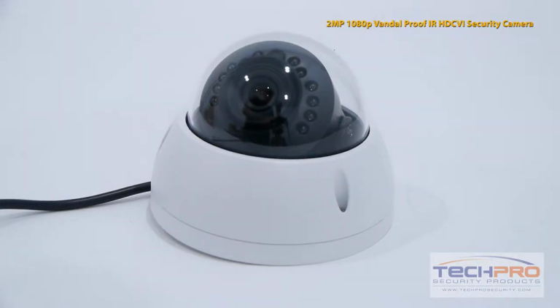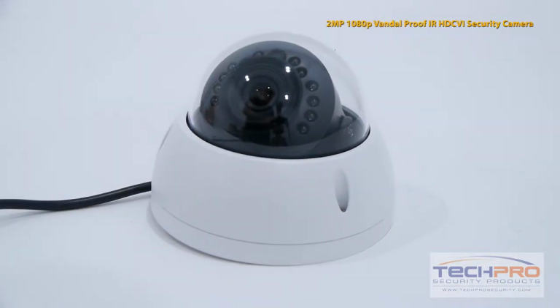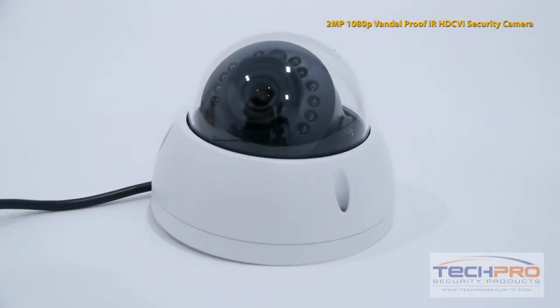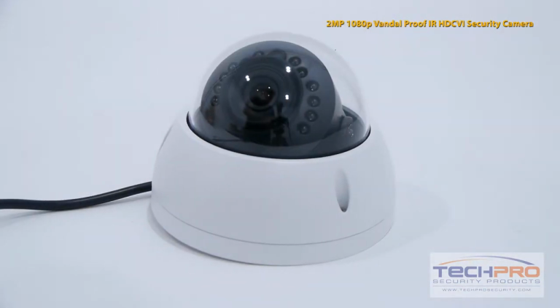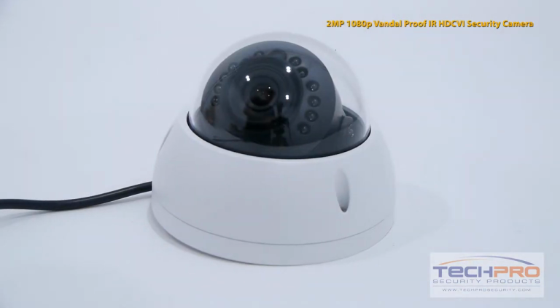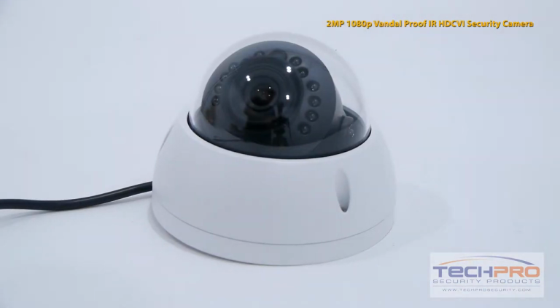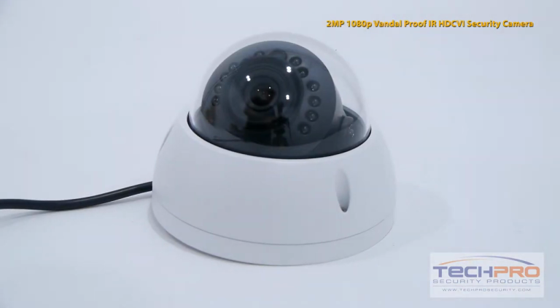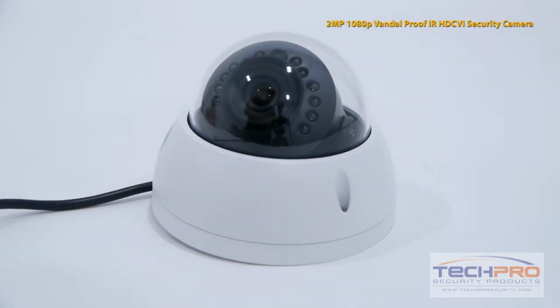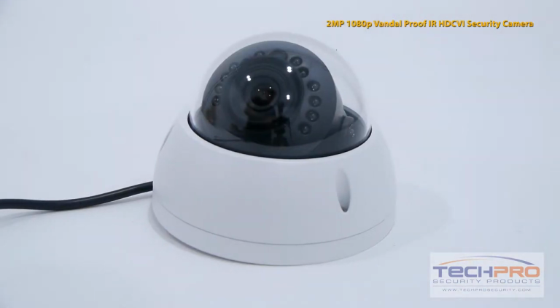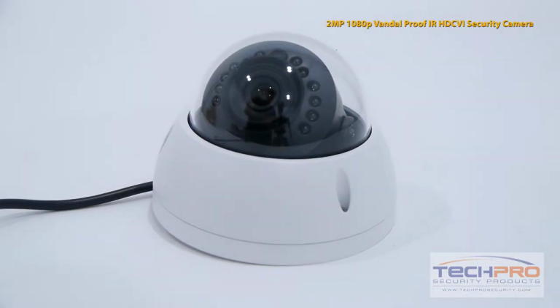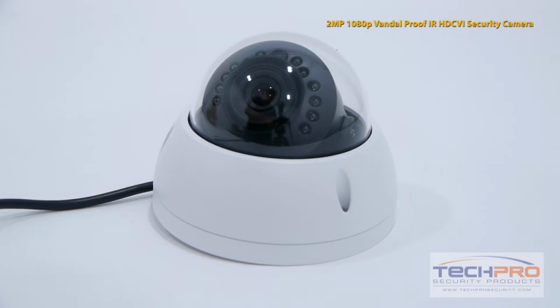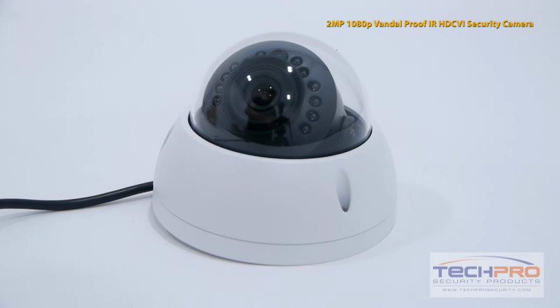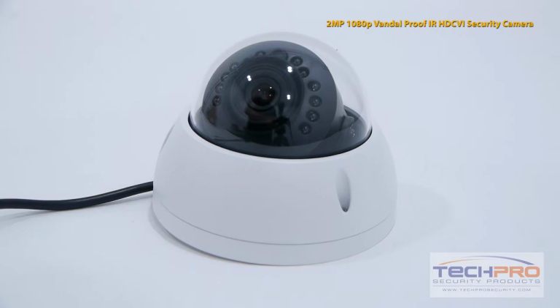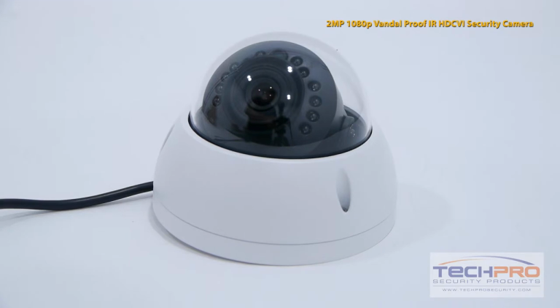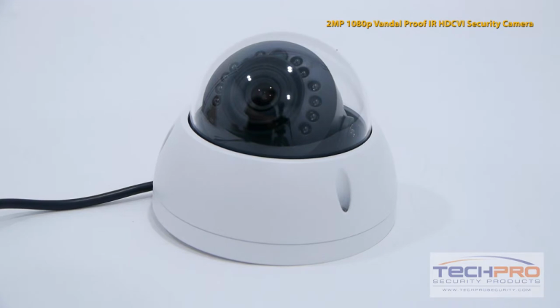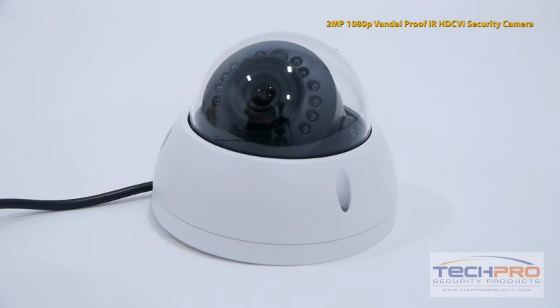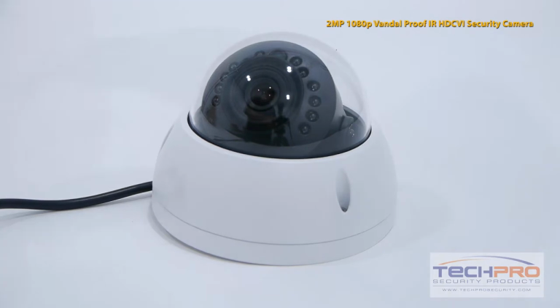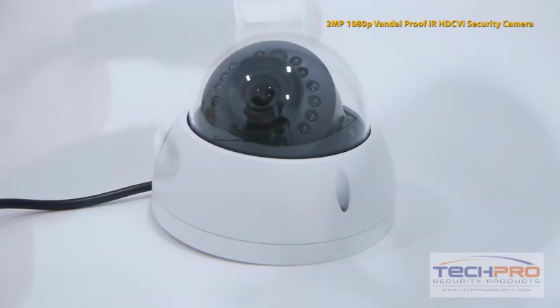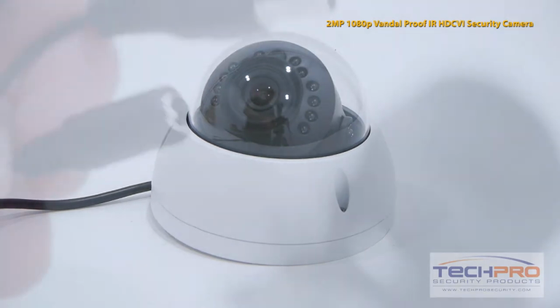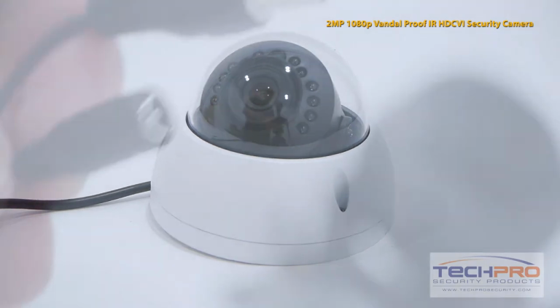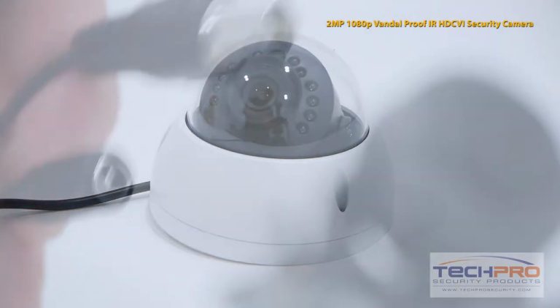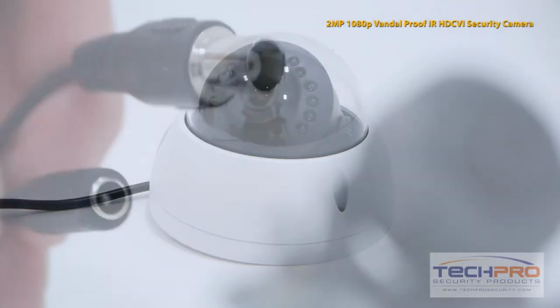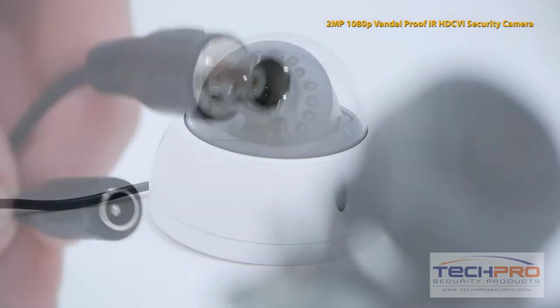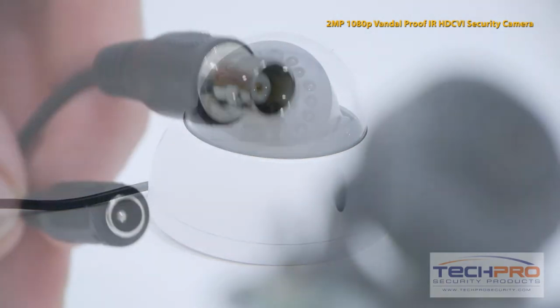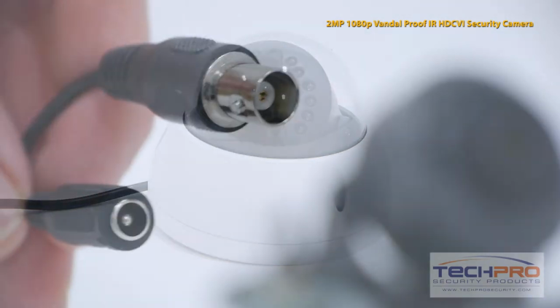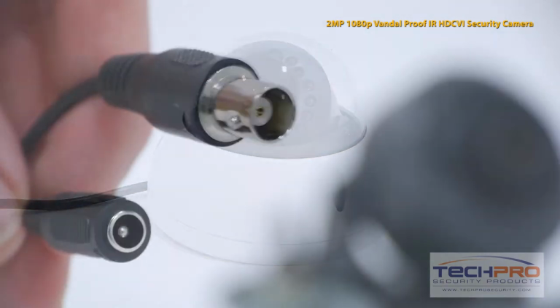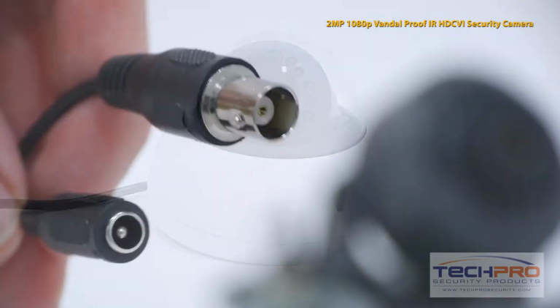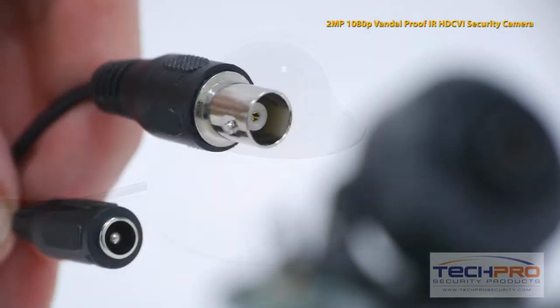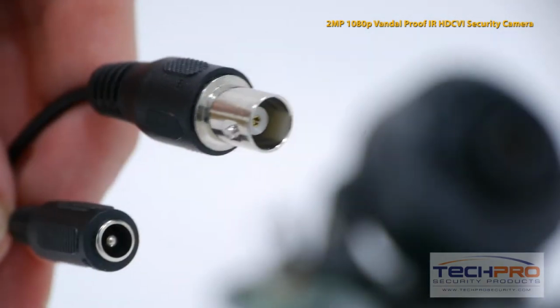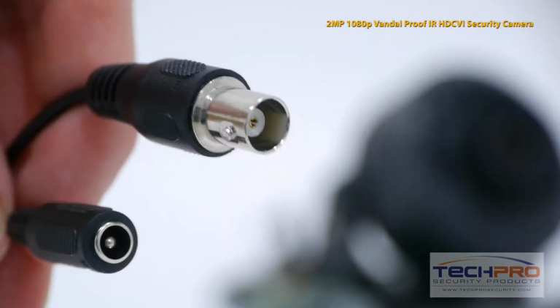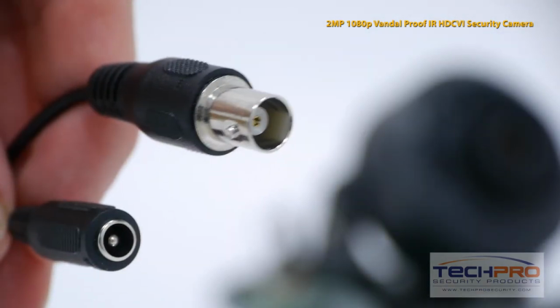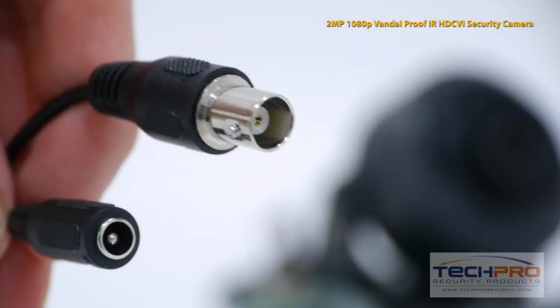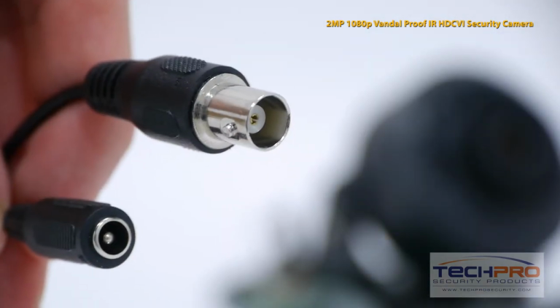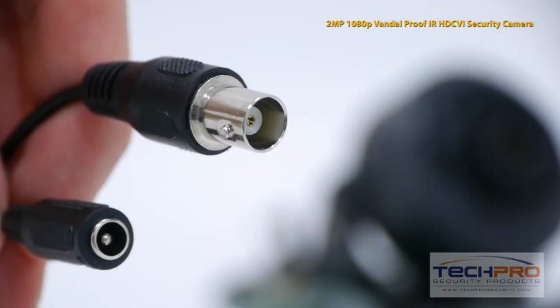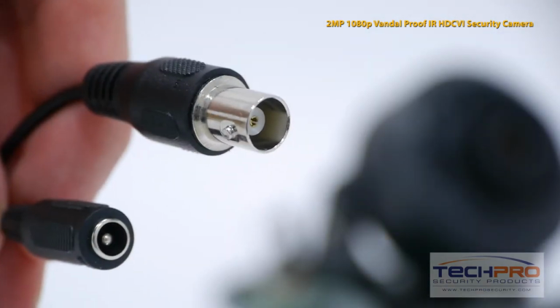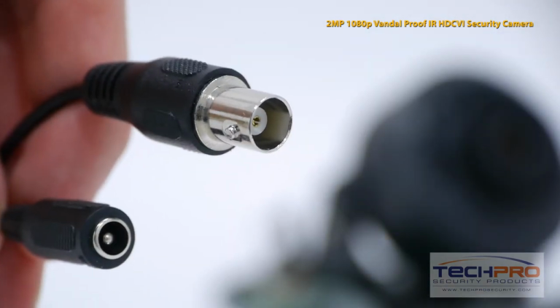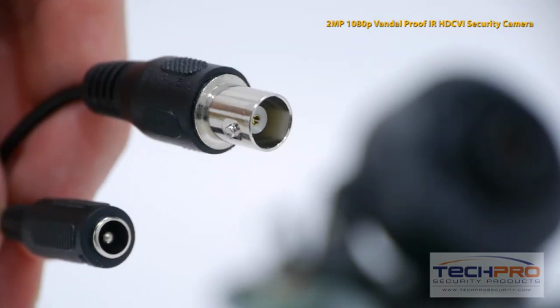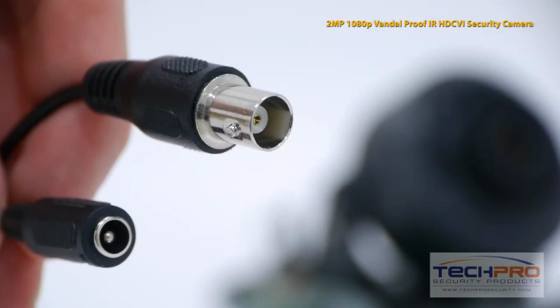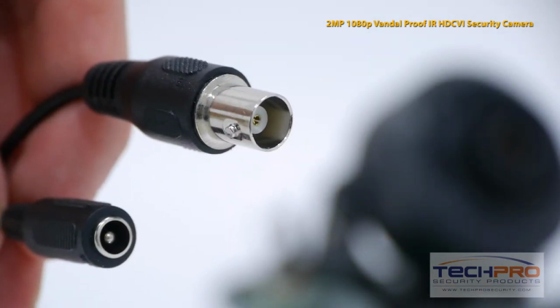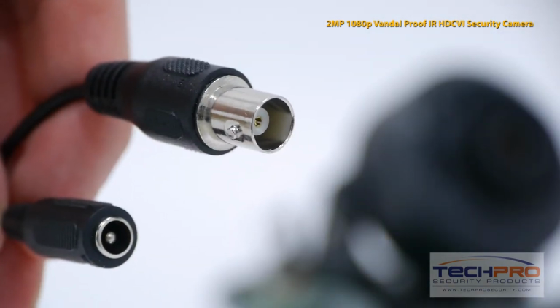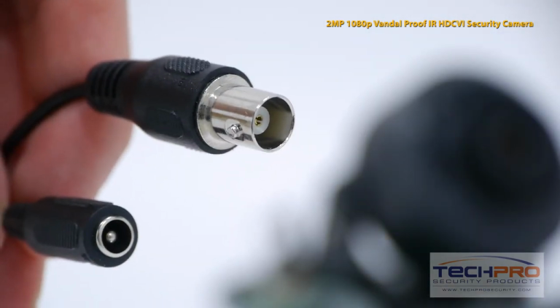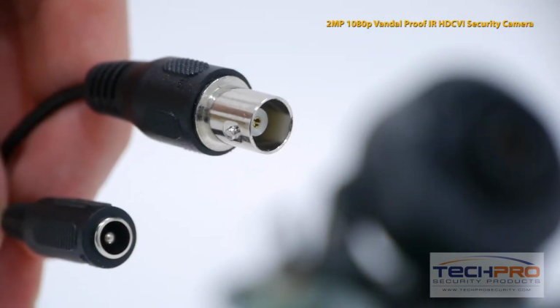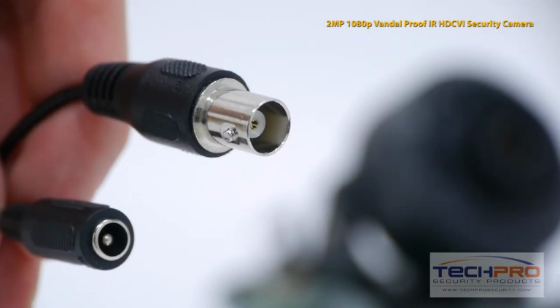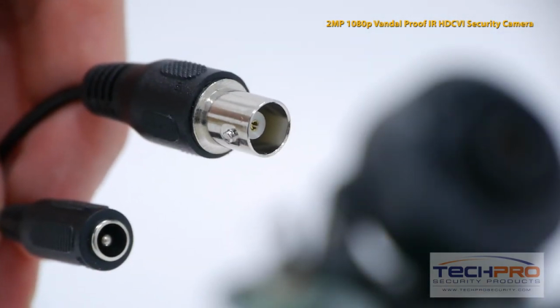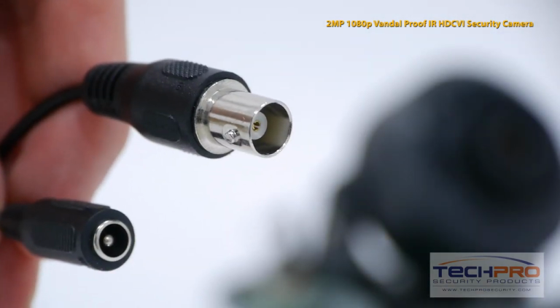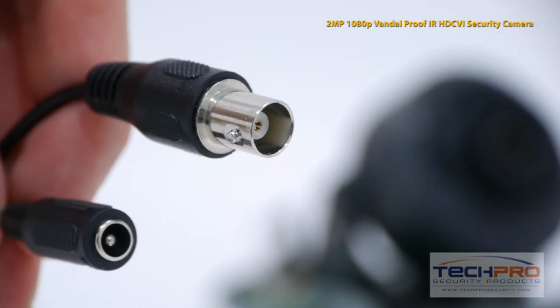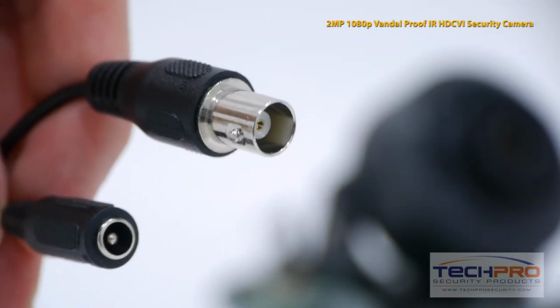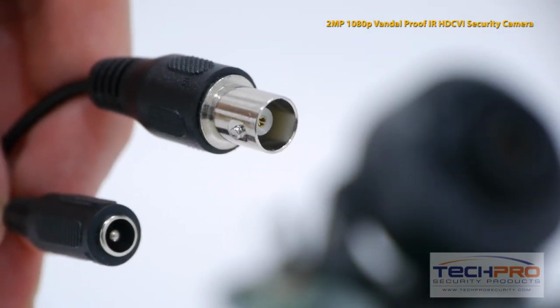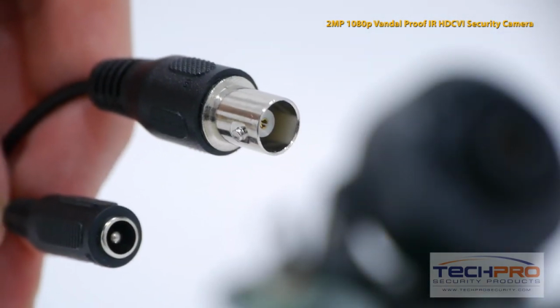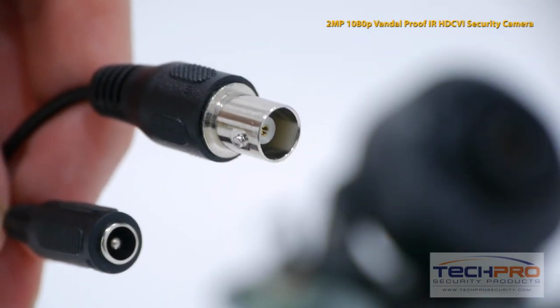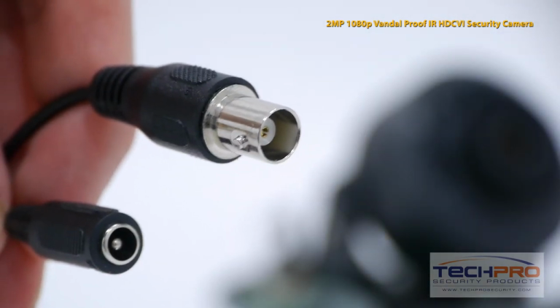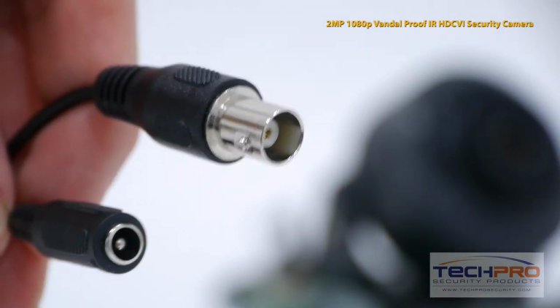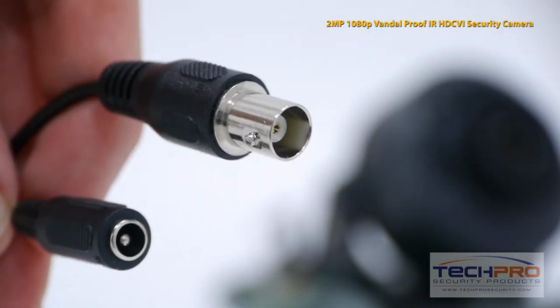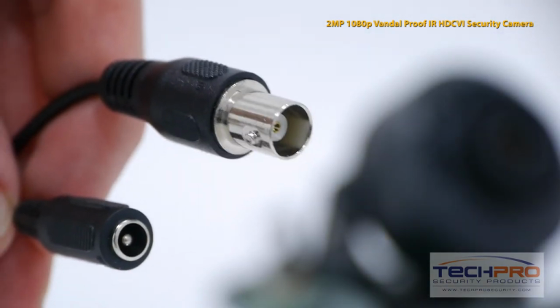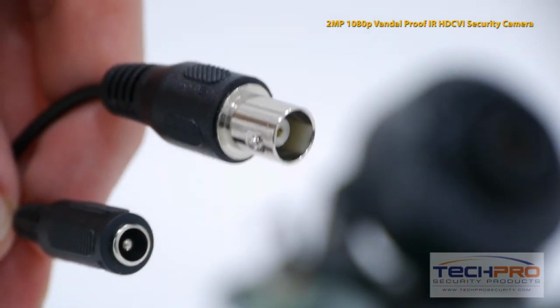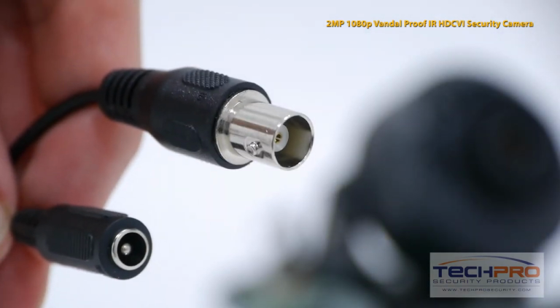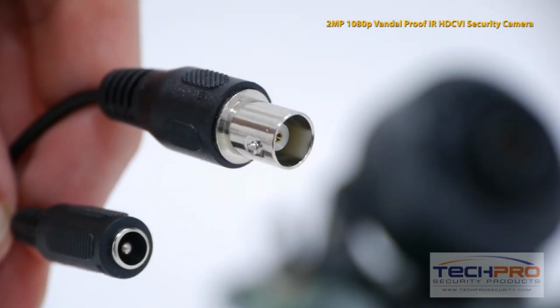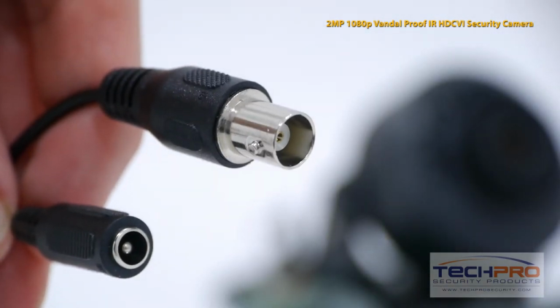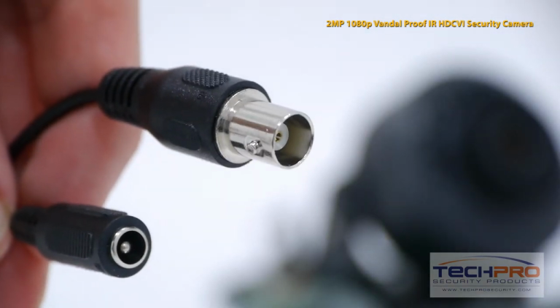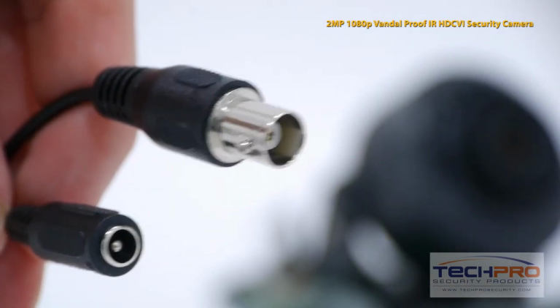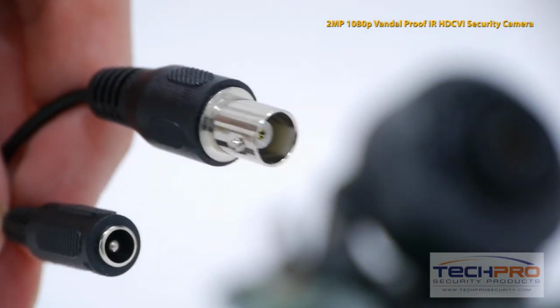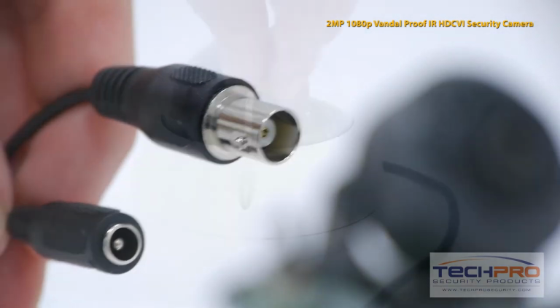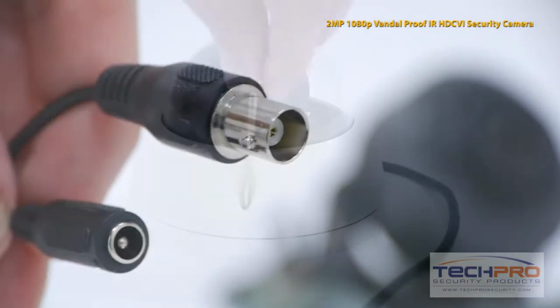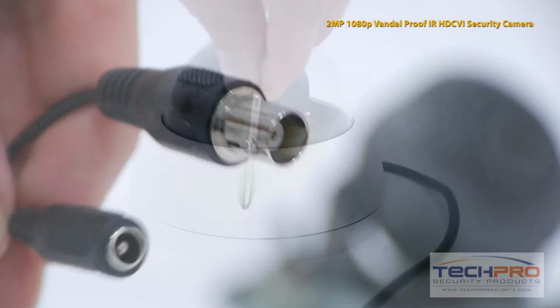The installation is incredibly simple. Simply plug in your BNC connector and your 12V power connector and you're ready to go.